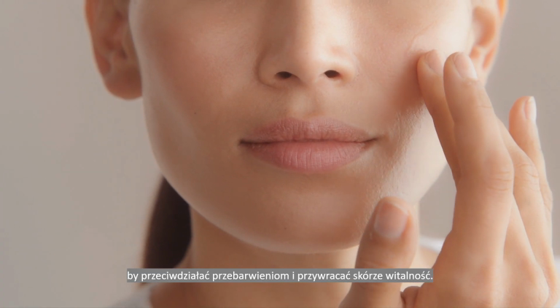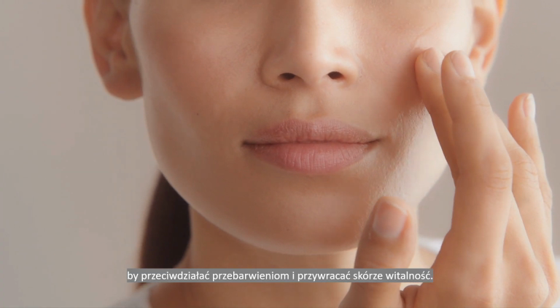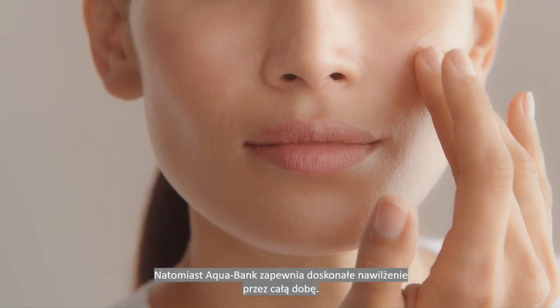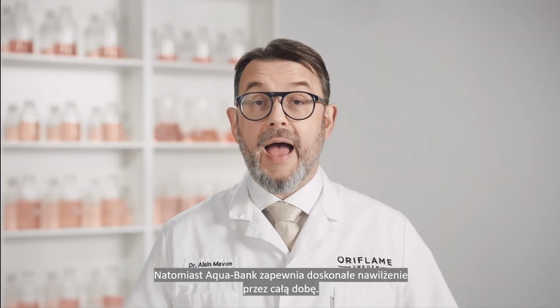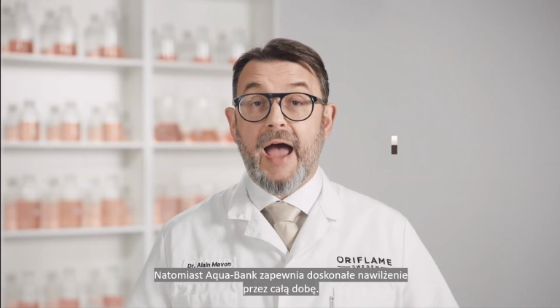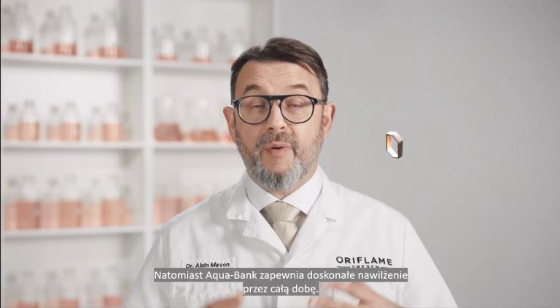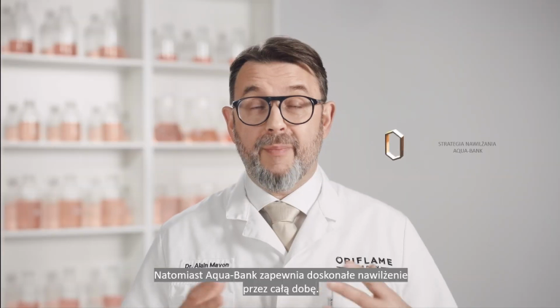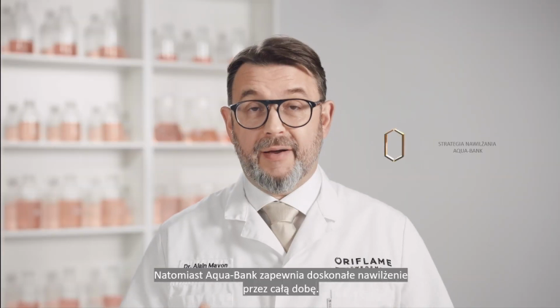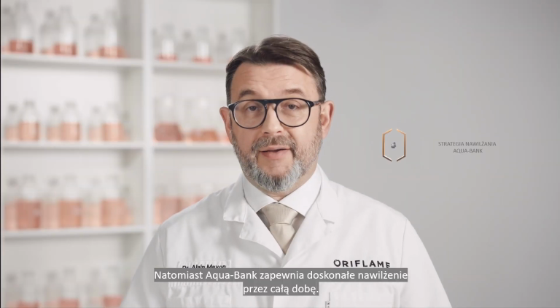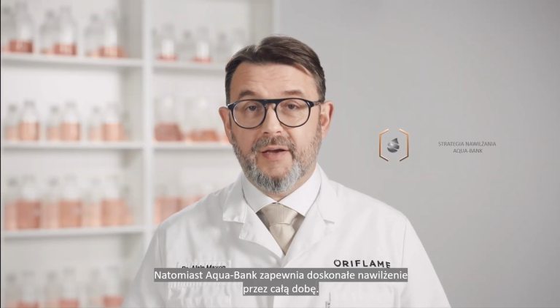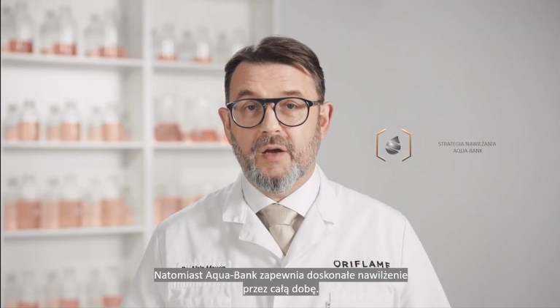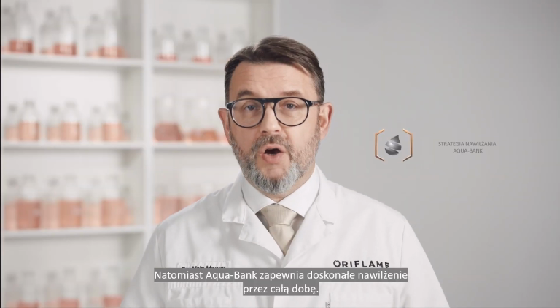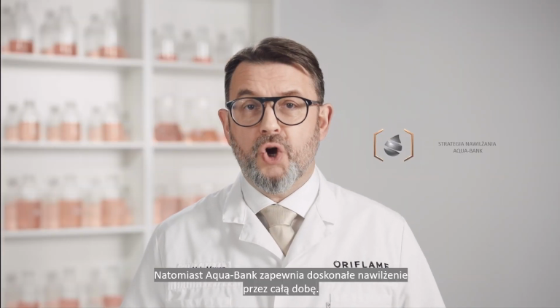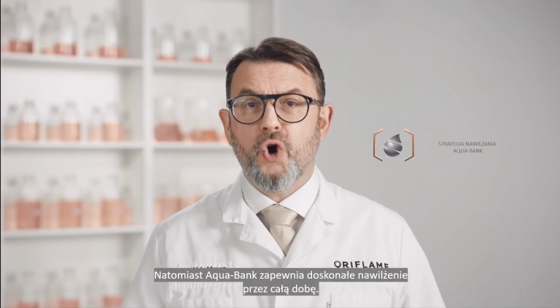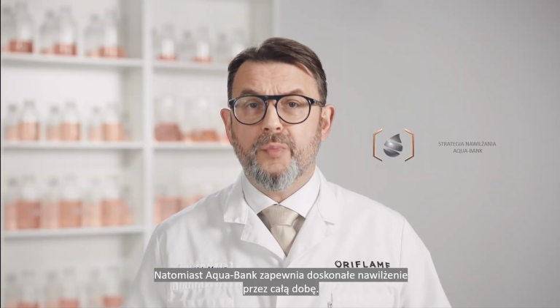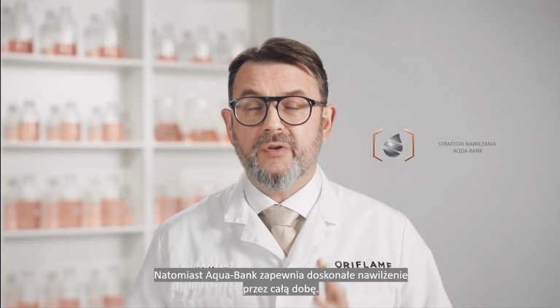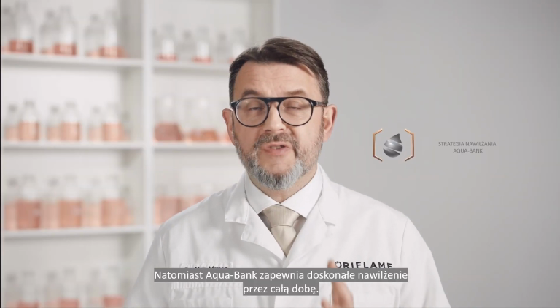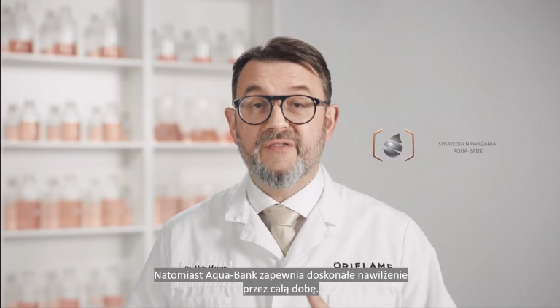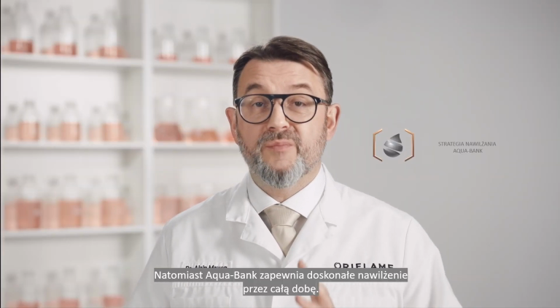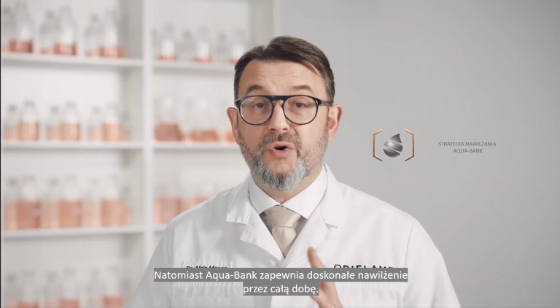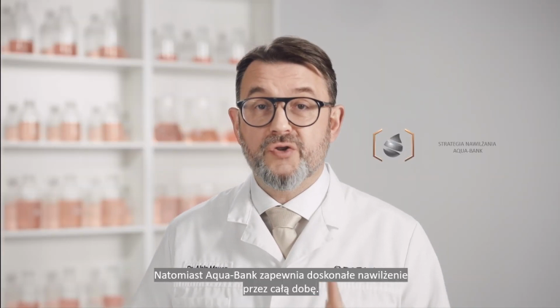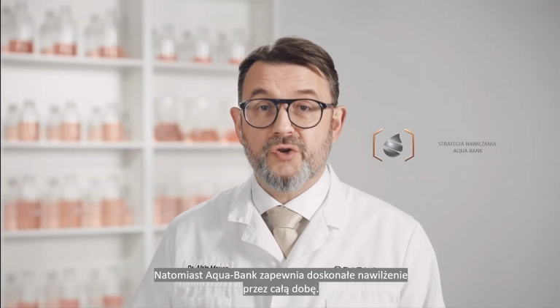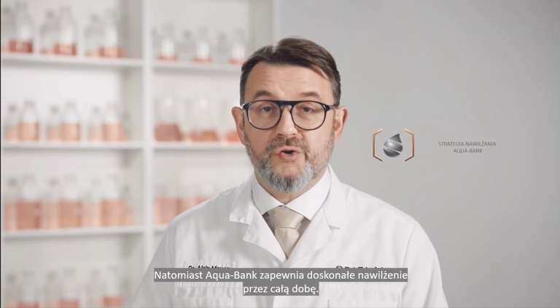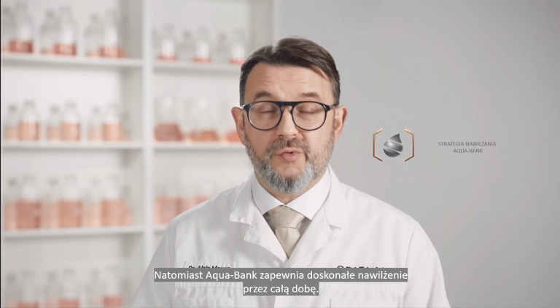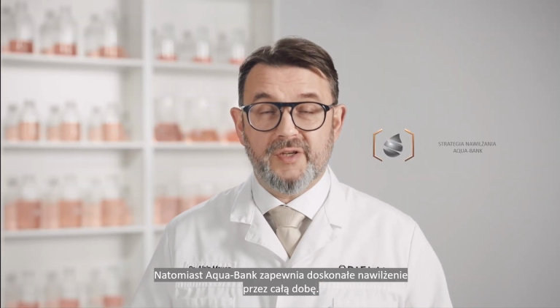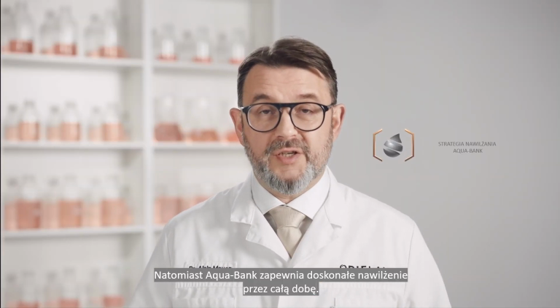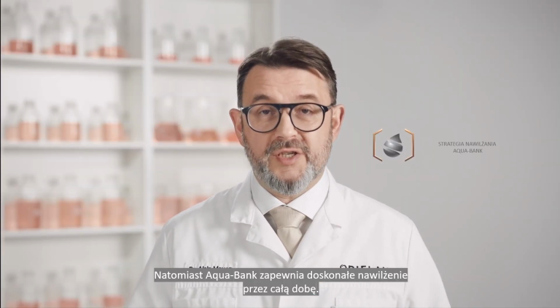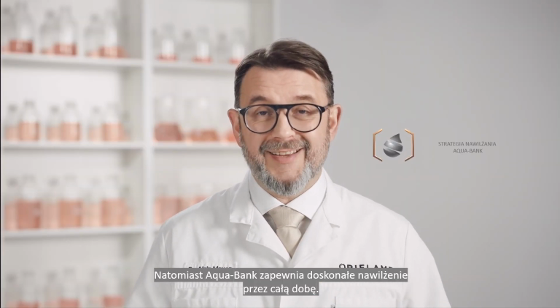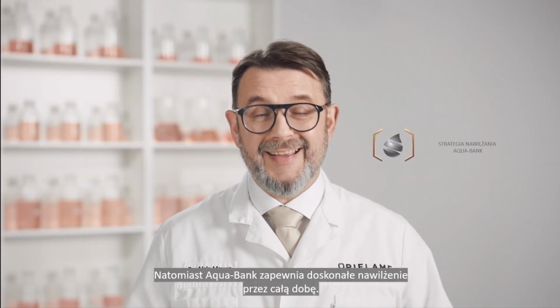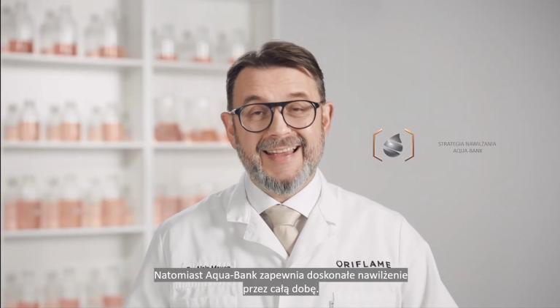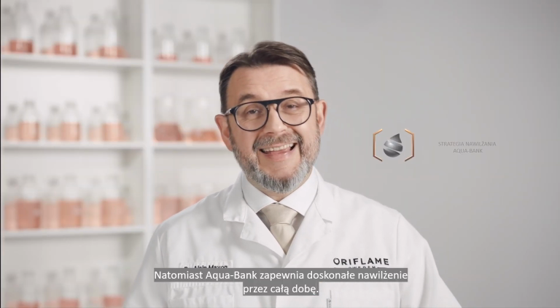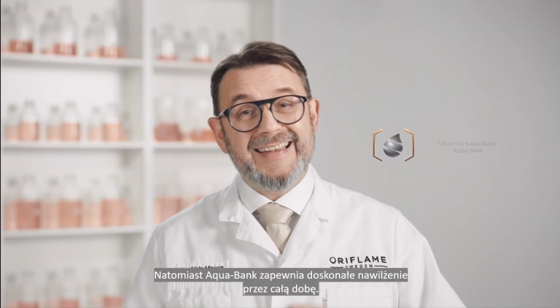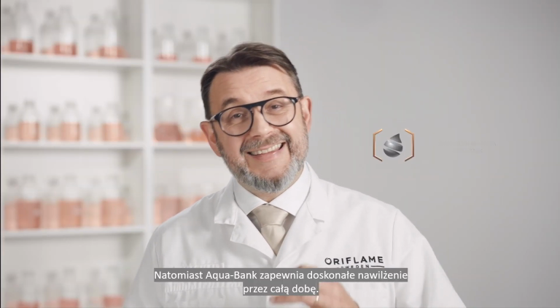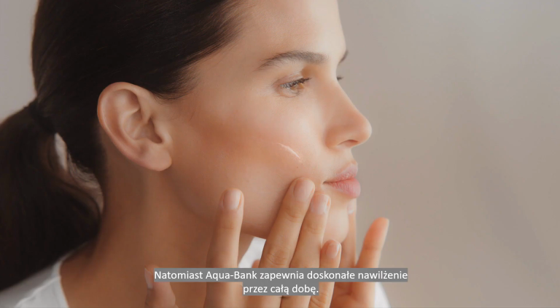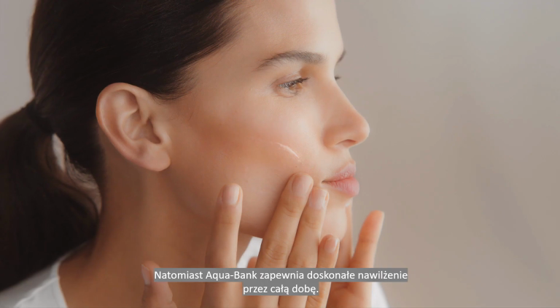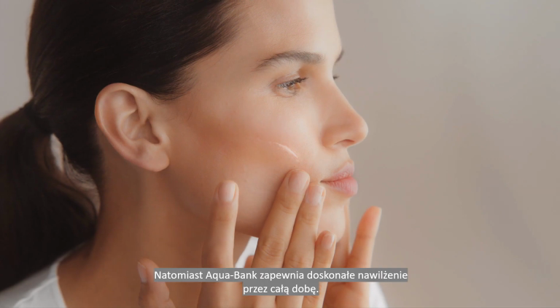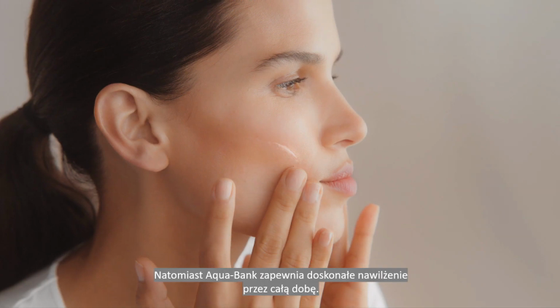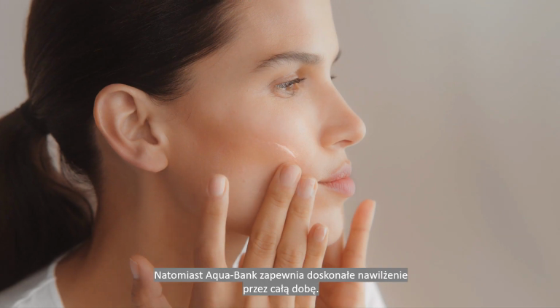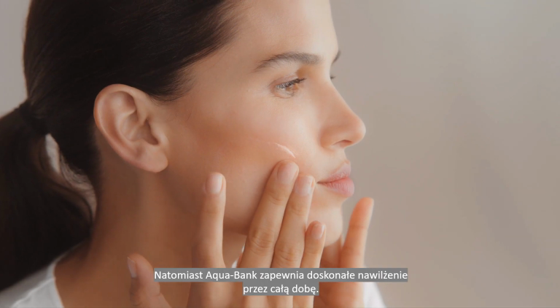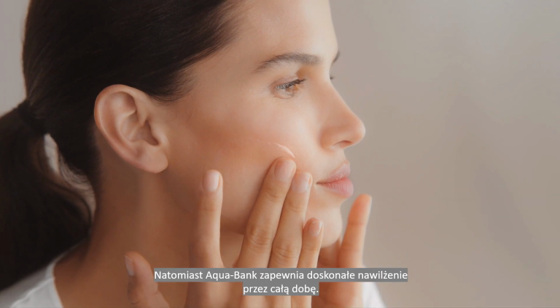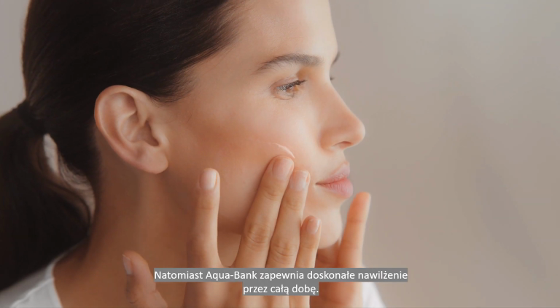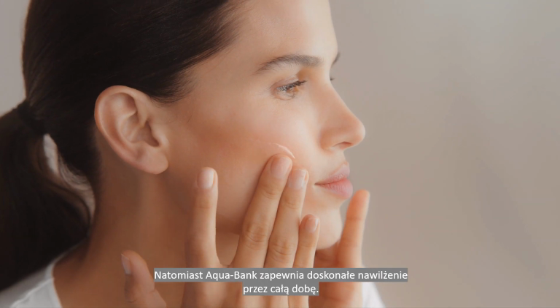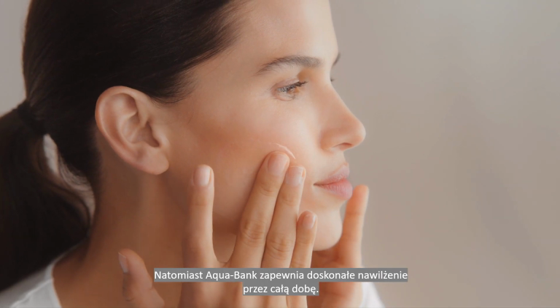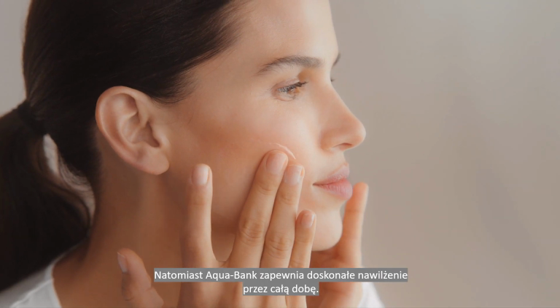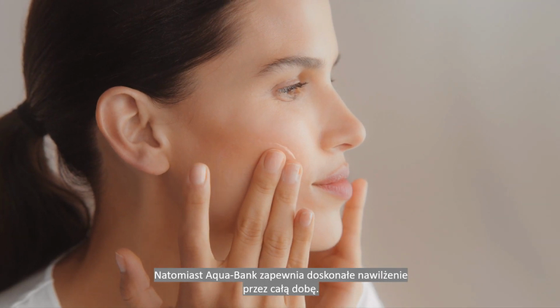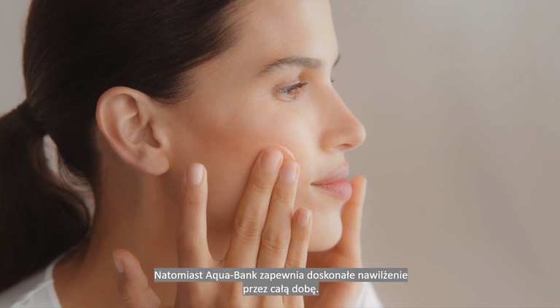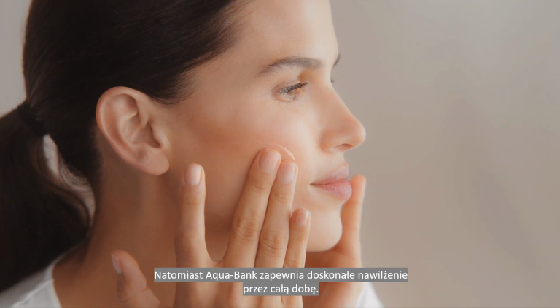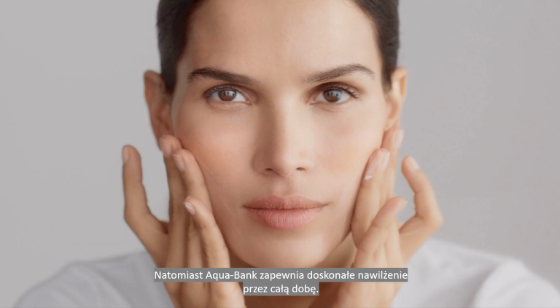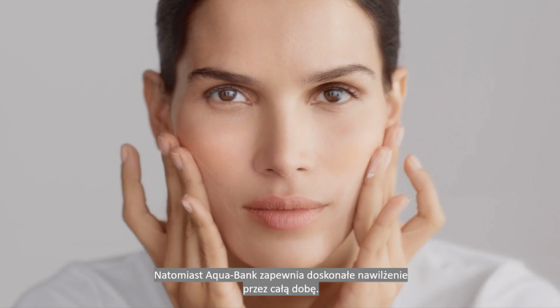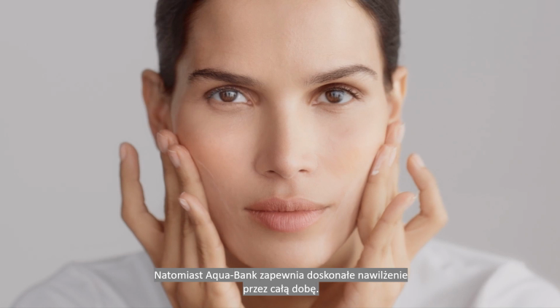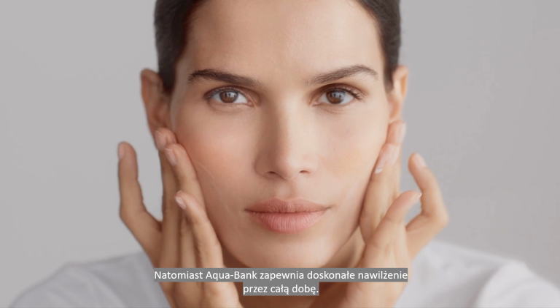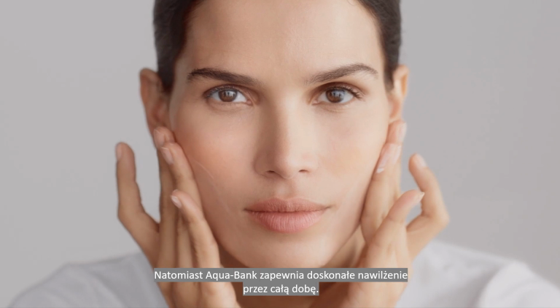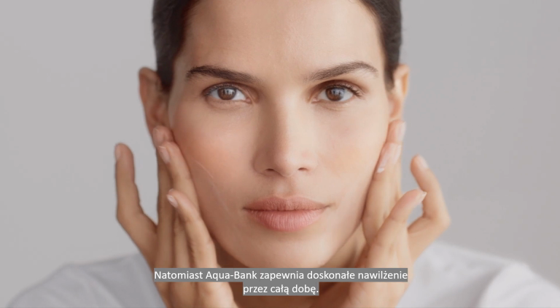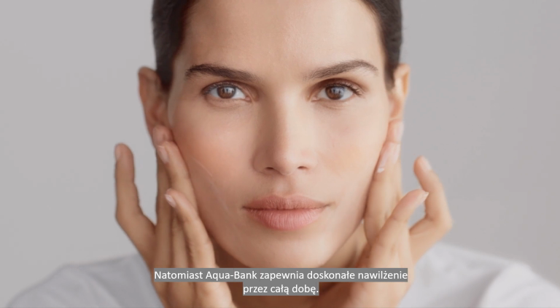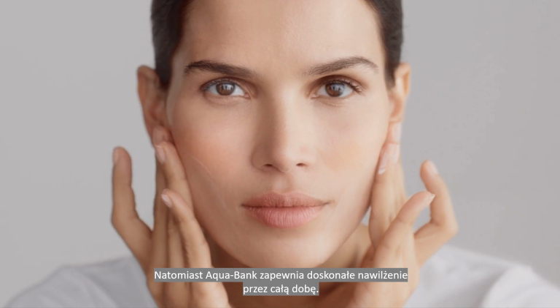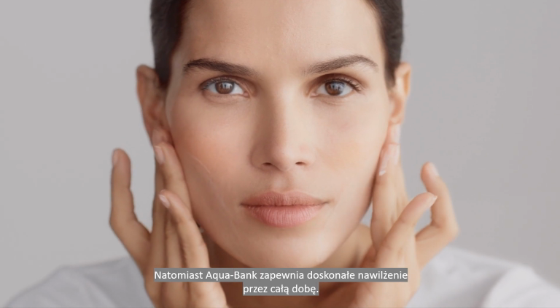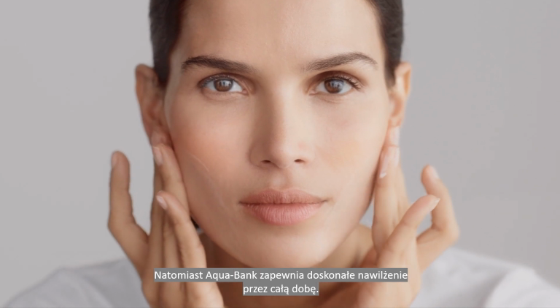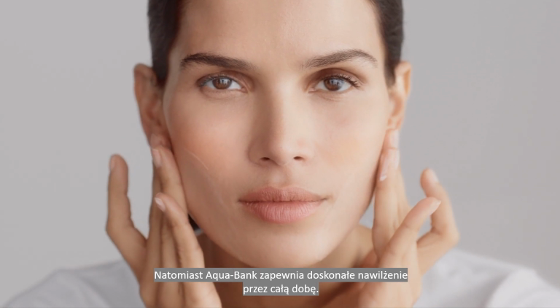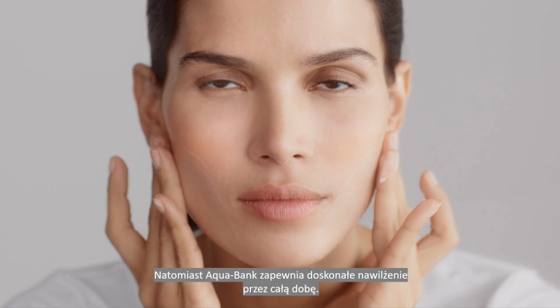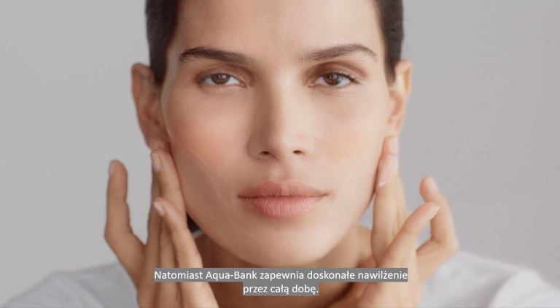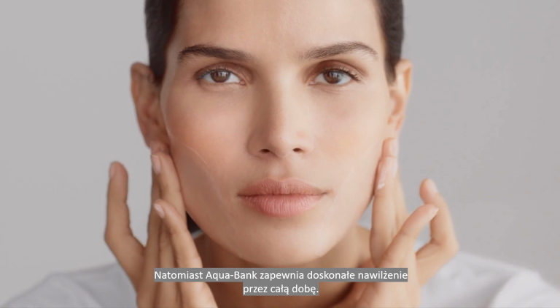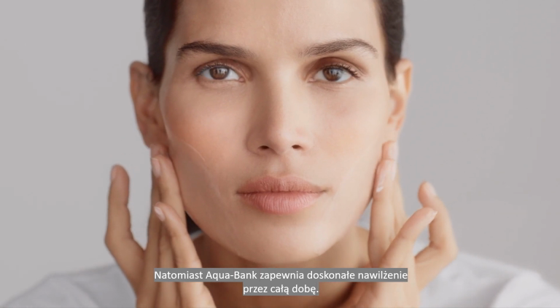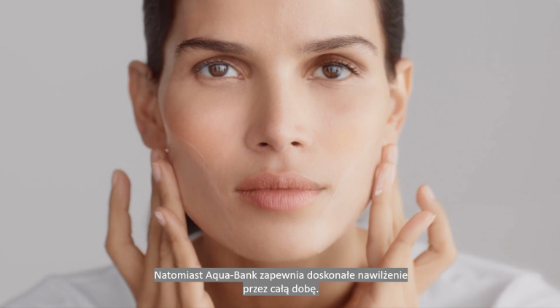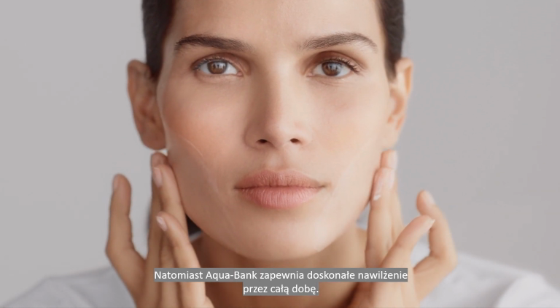And Aquabank, a comprehensive moisture strategy designed to deliver and maintain hydration right around the clock.